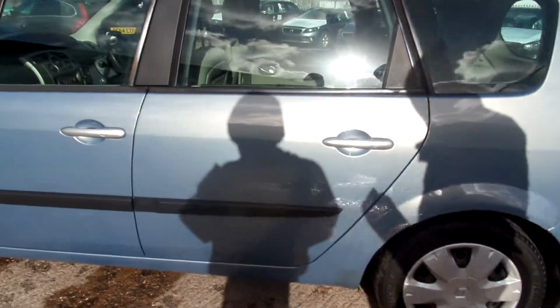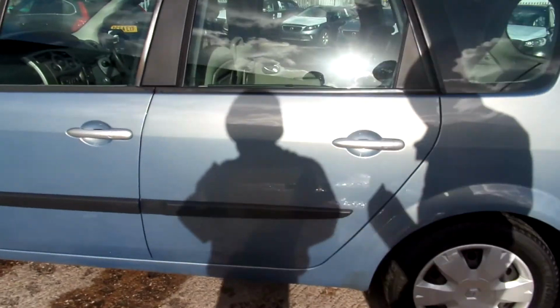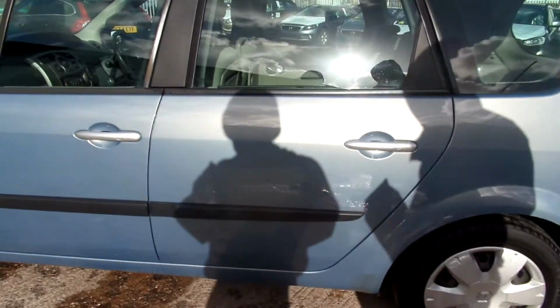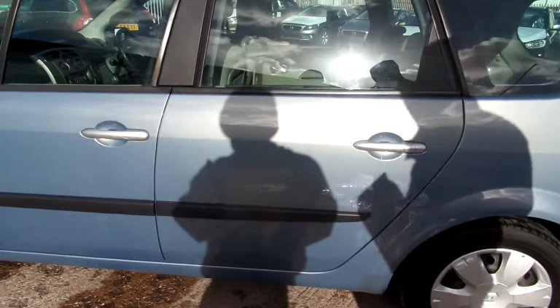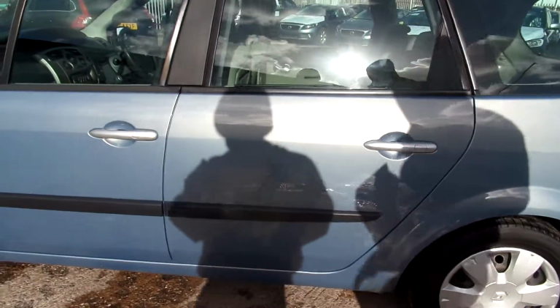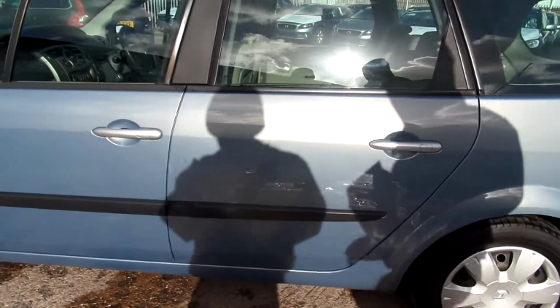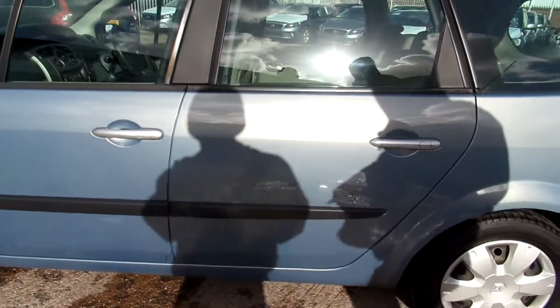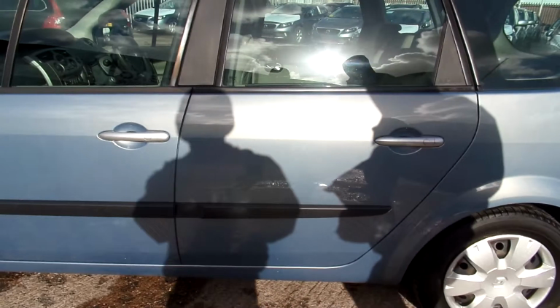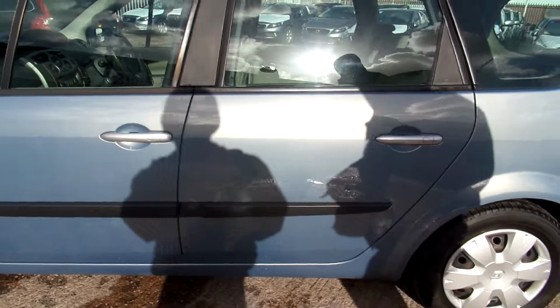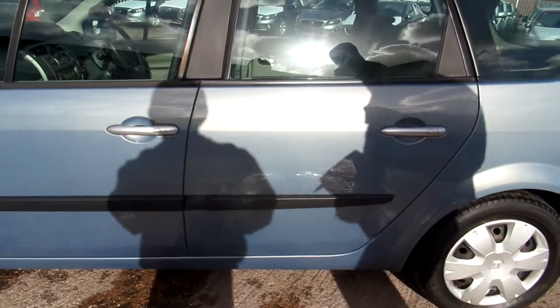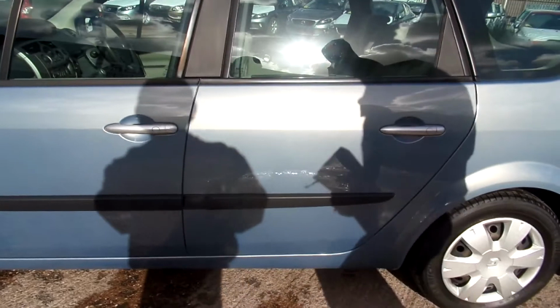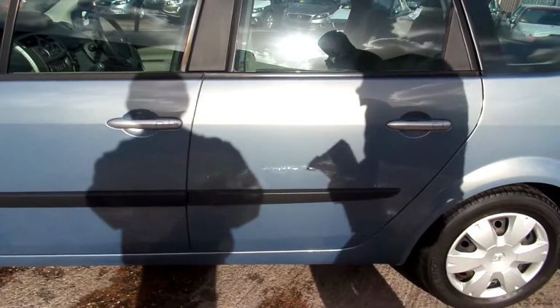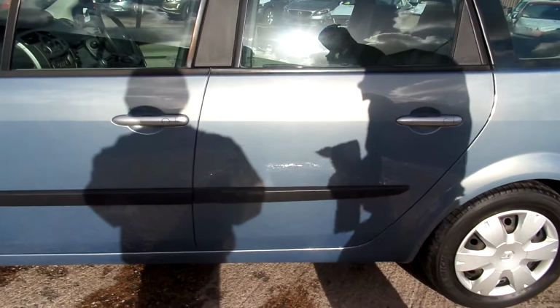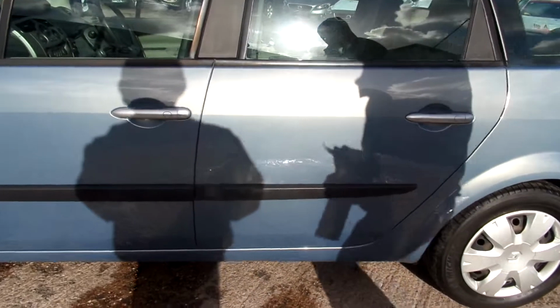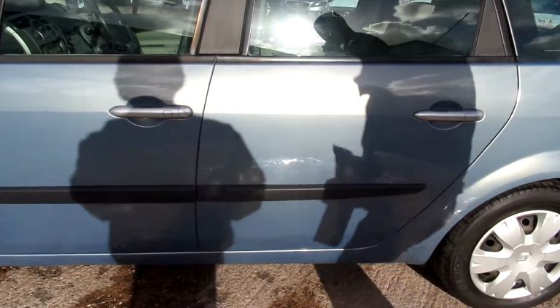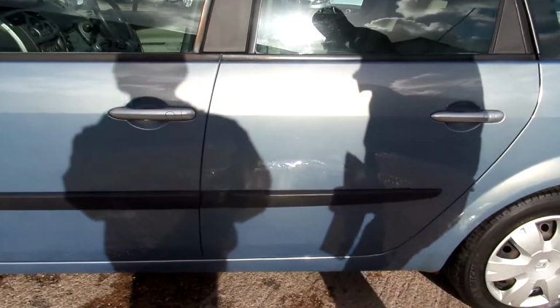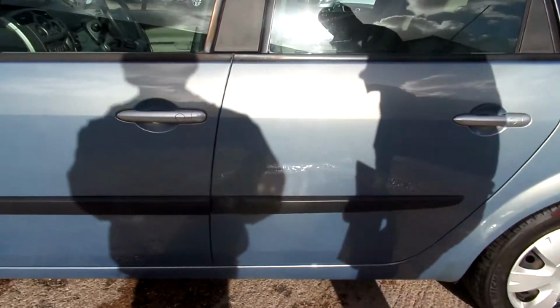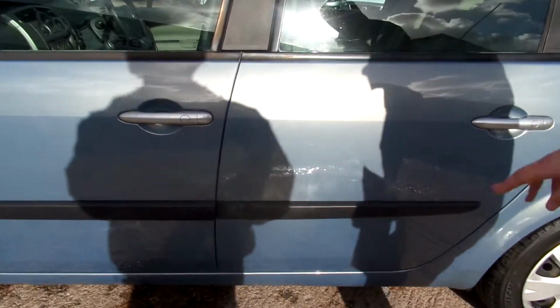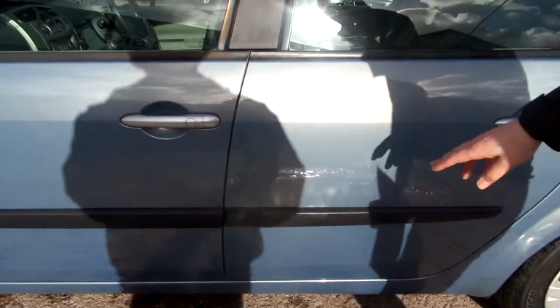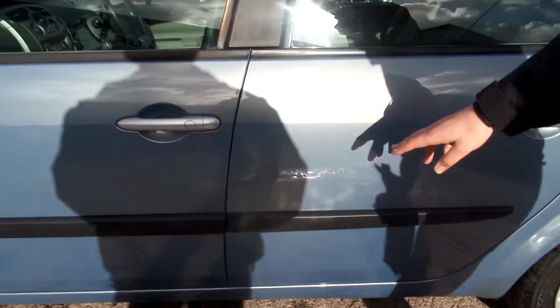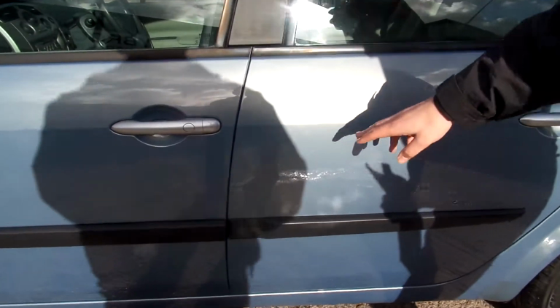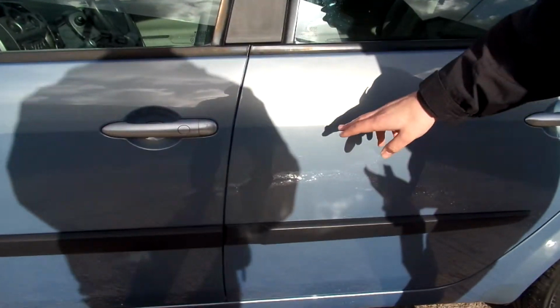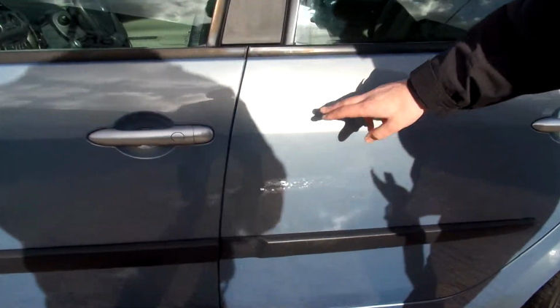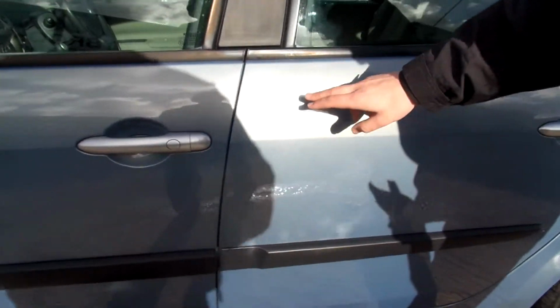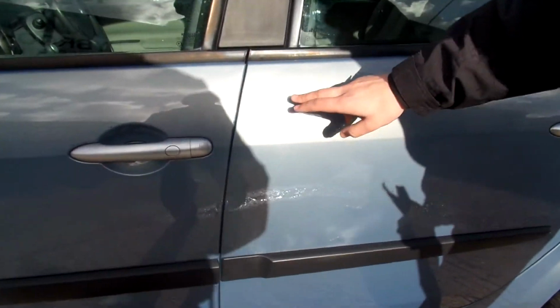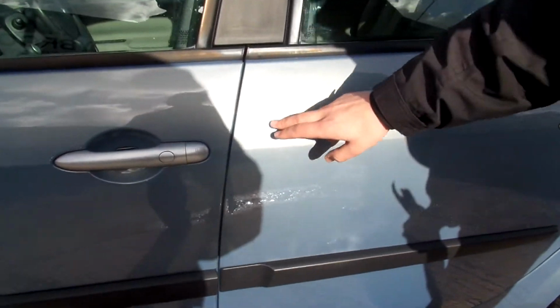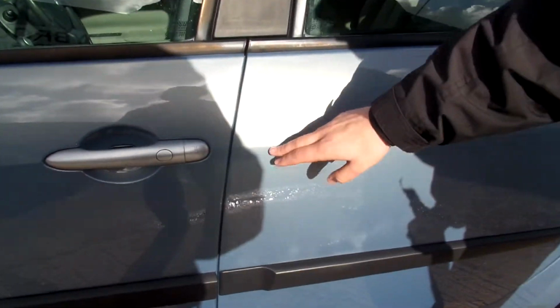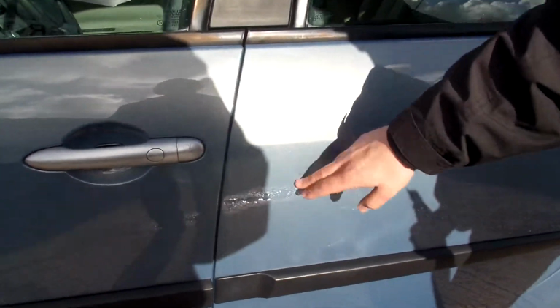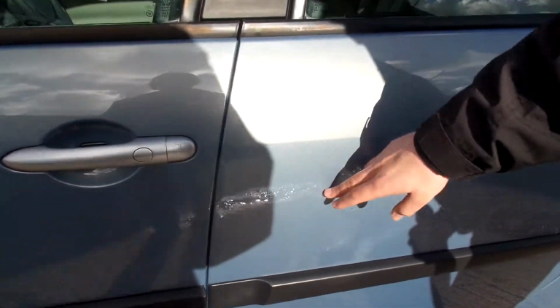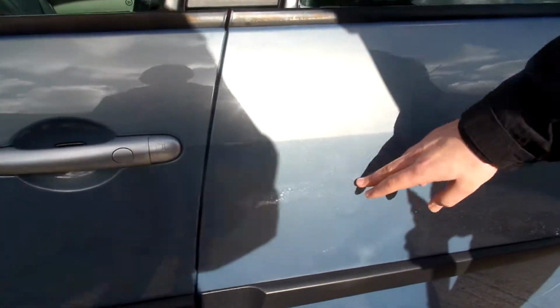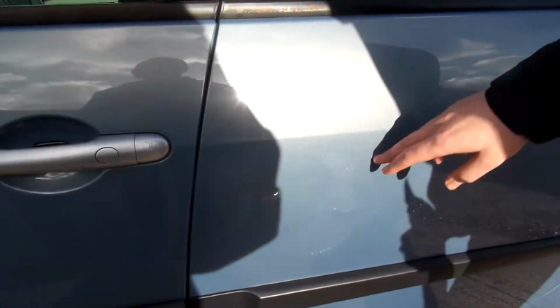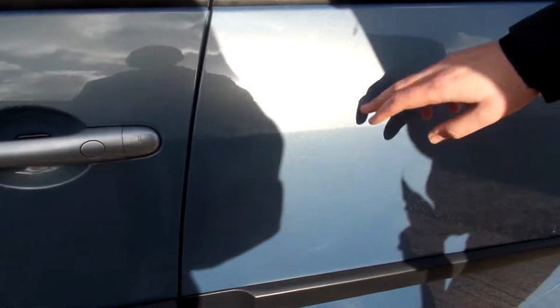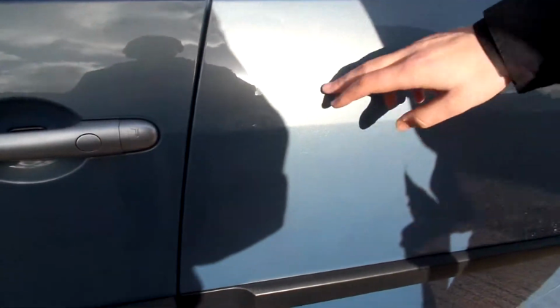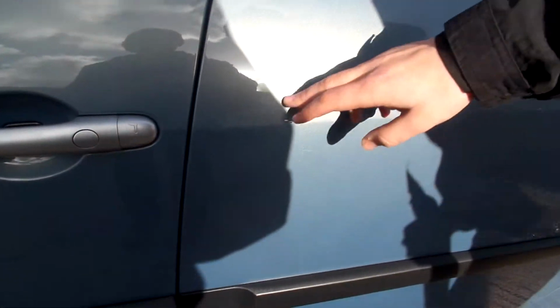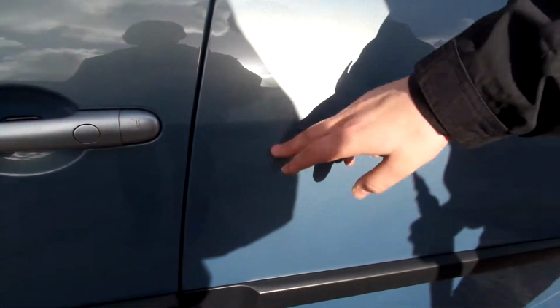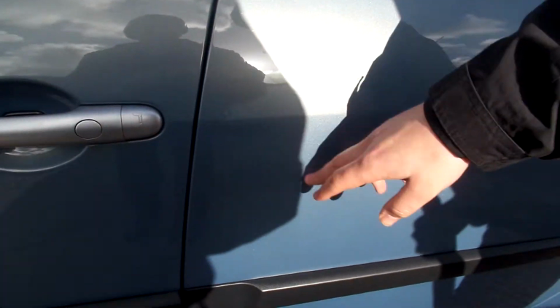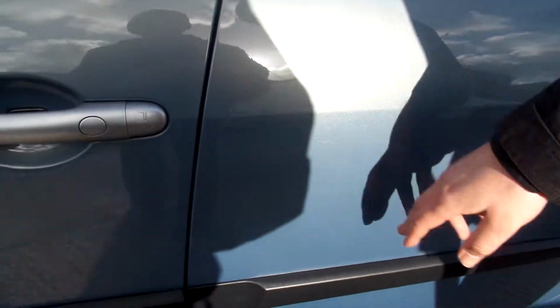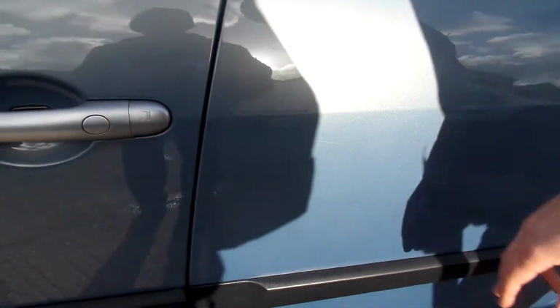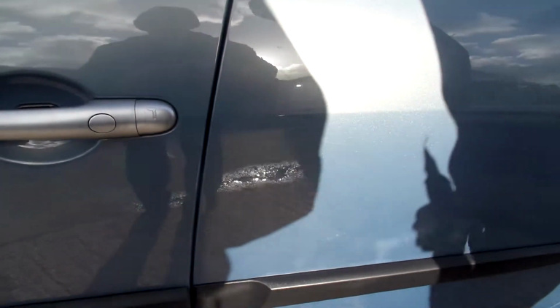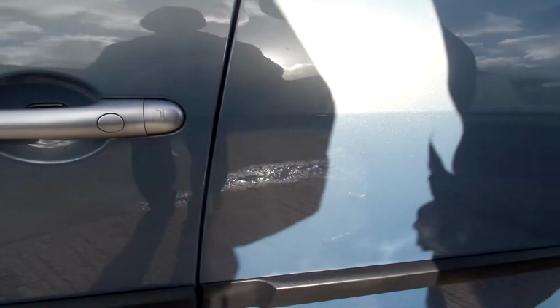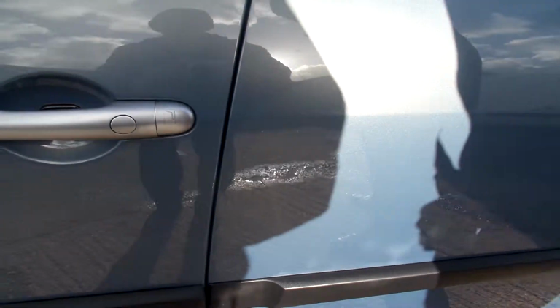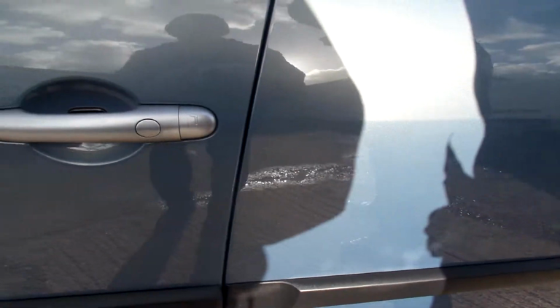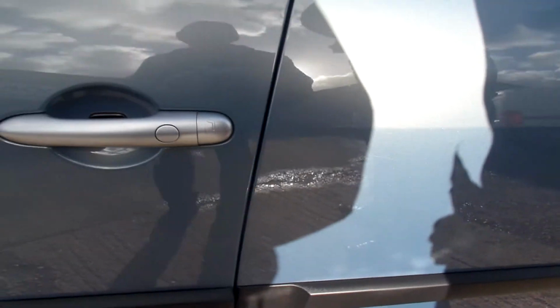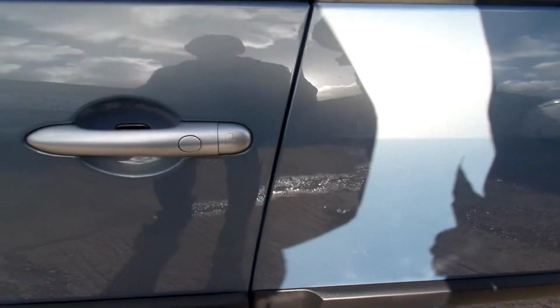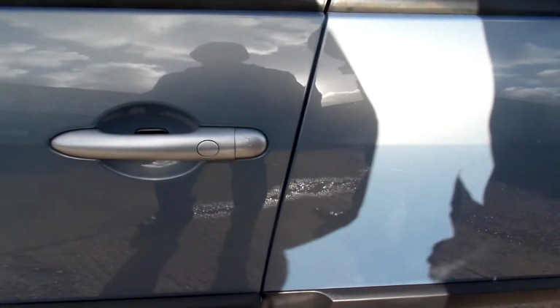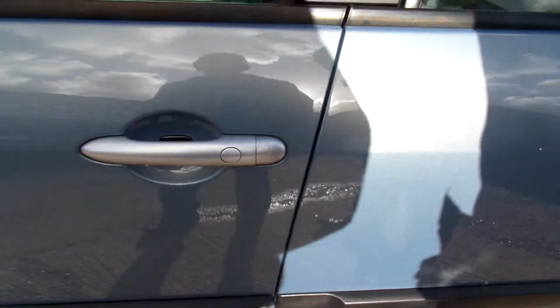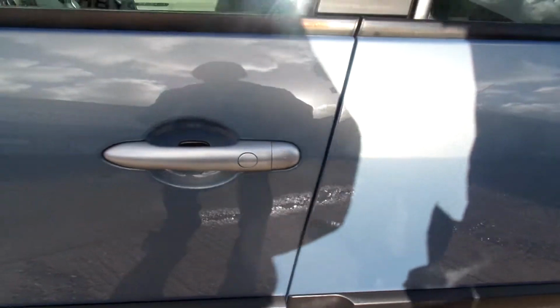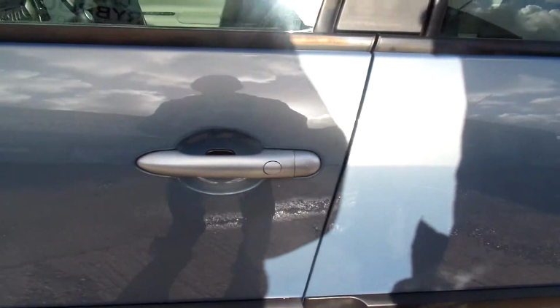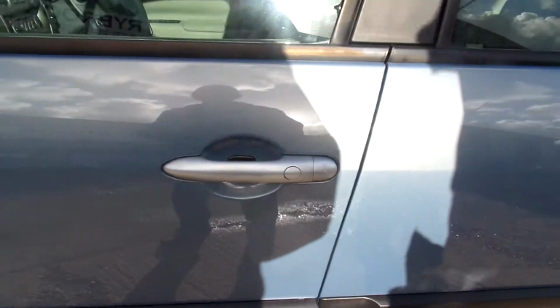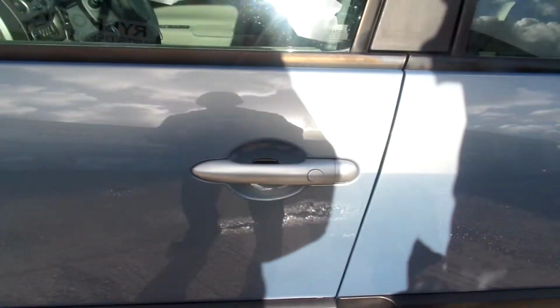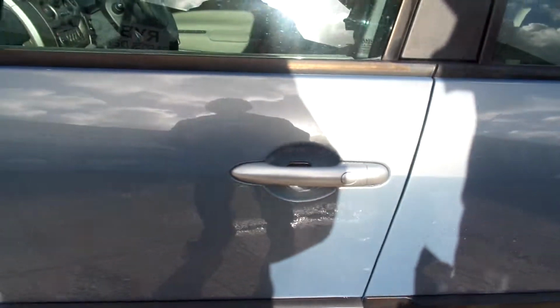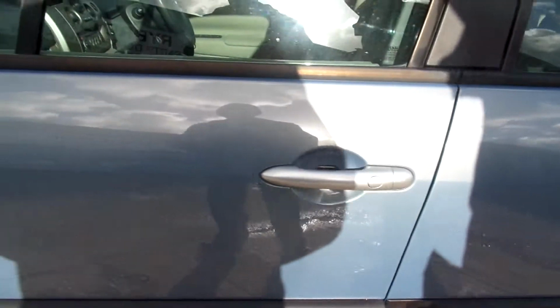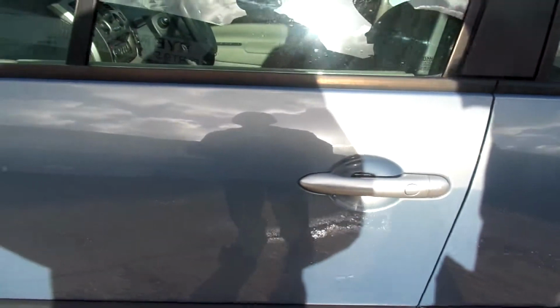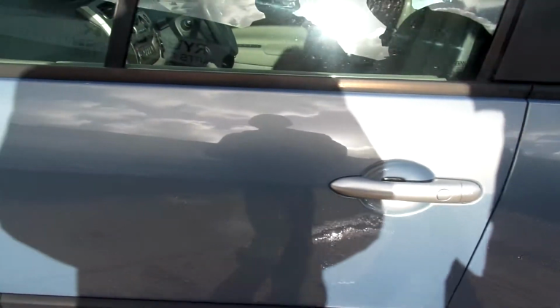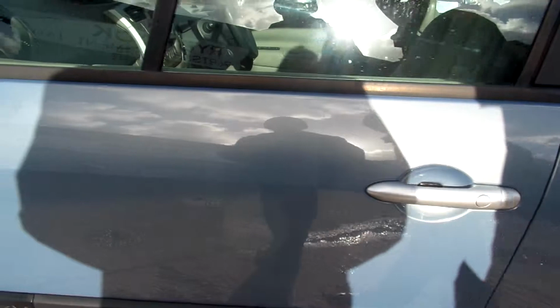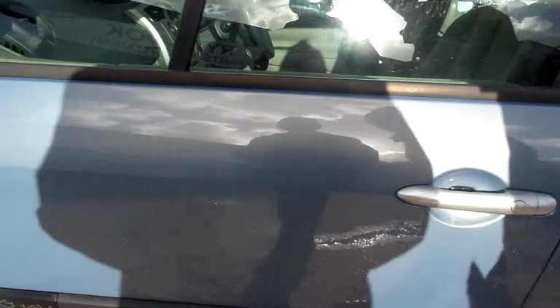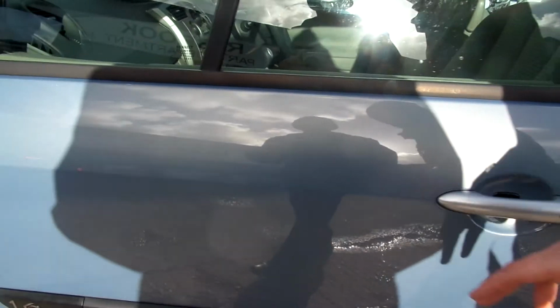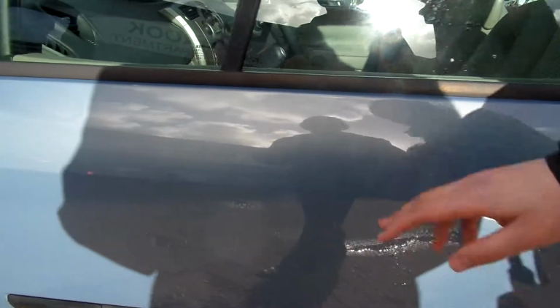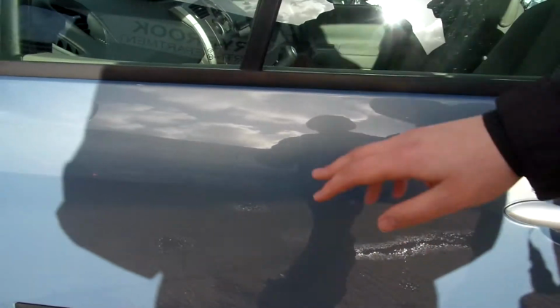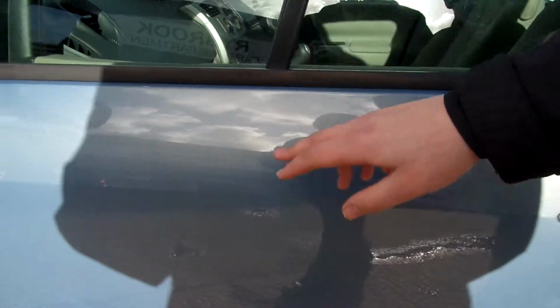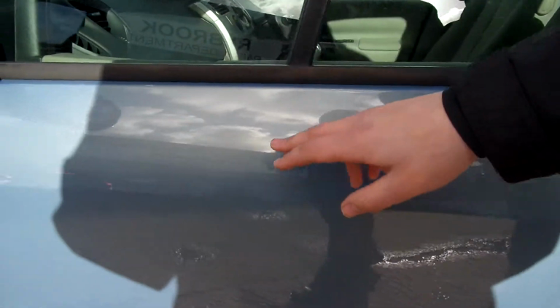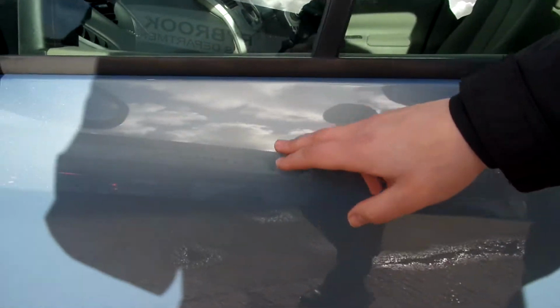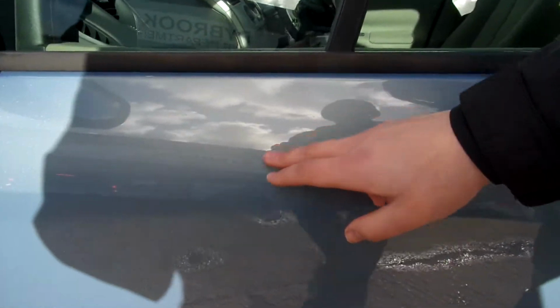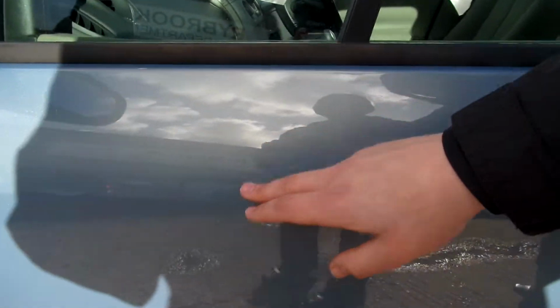On the rear door, another light scratch that will buff out. And into the front door, we've got a small dent.